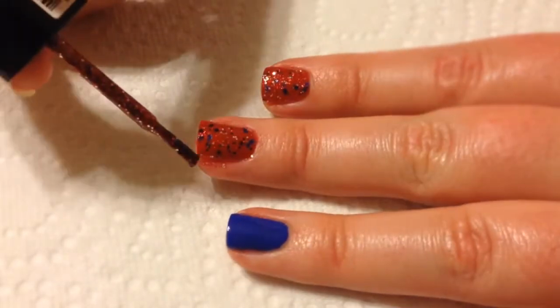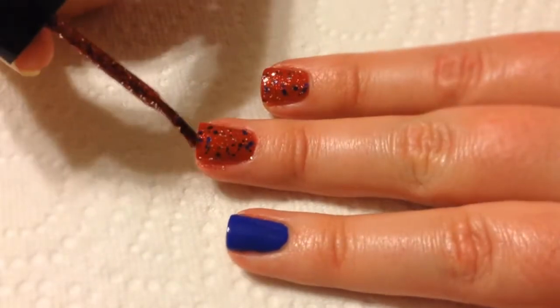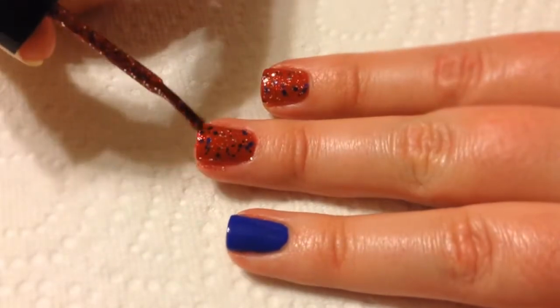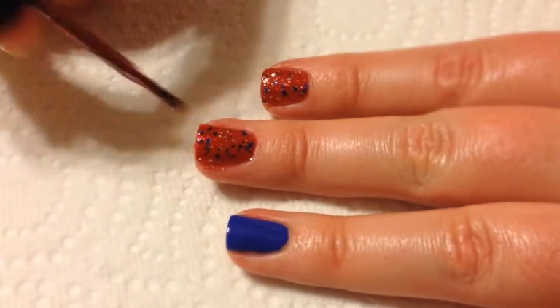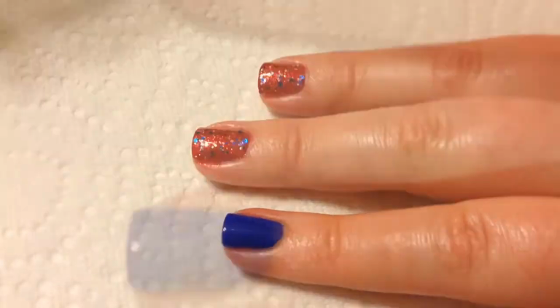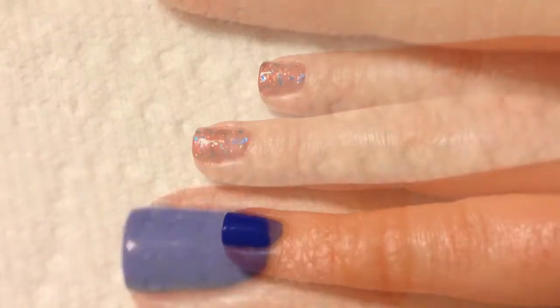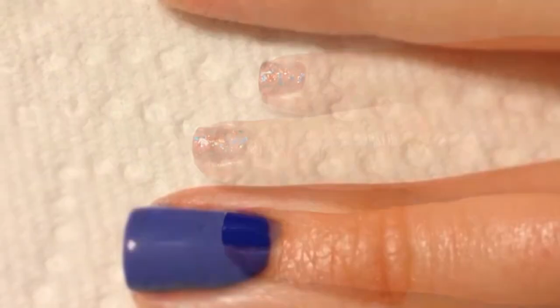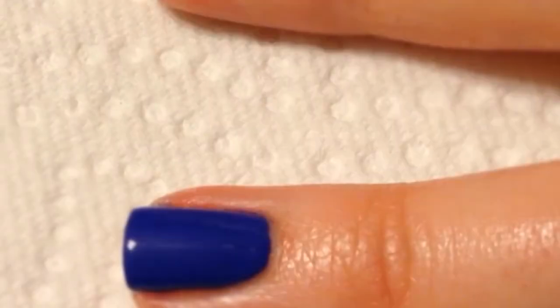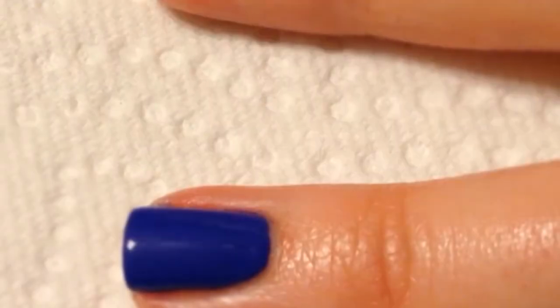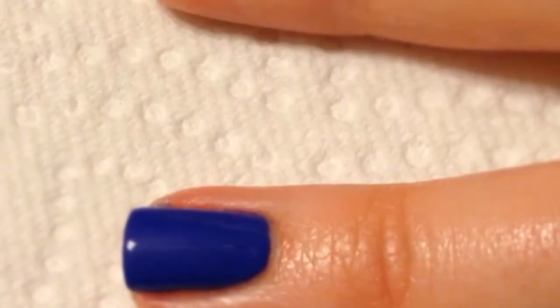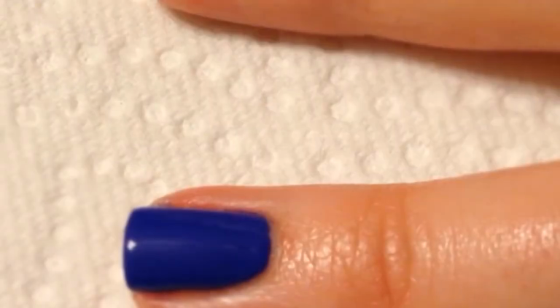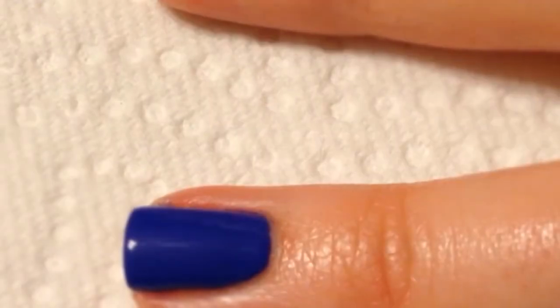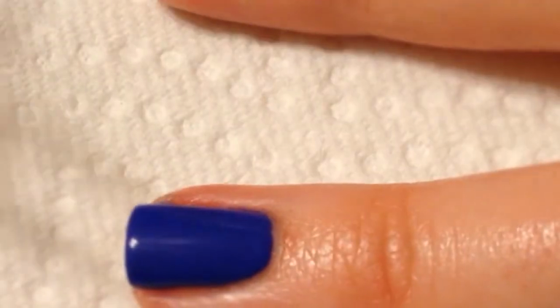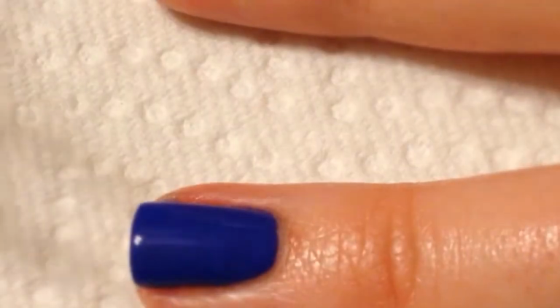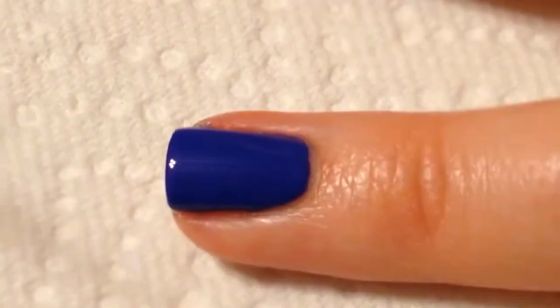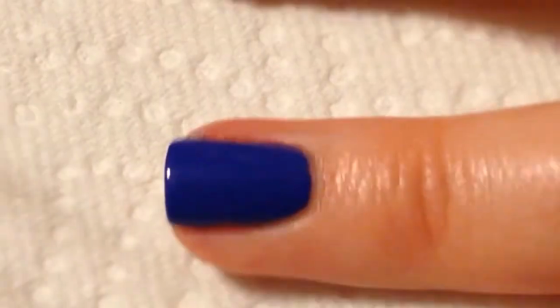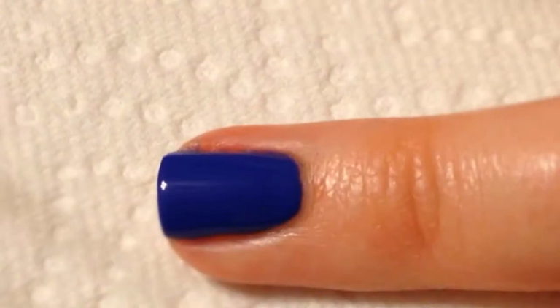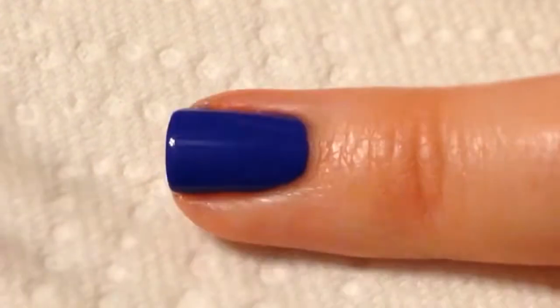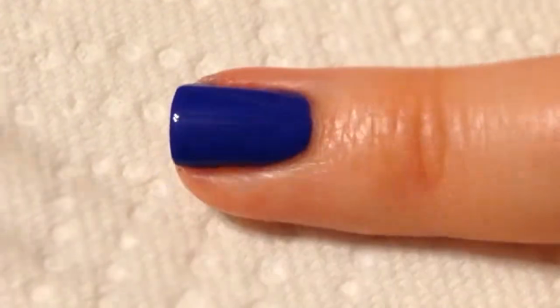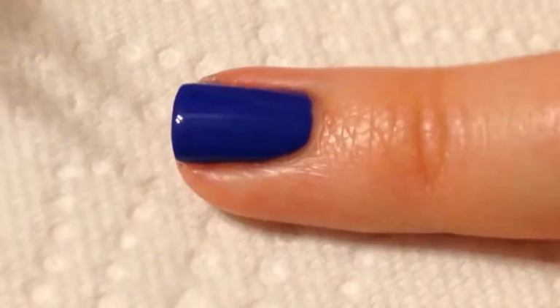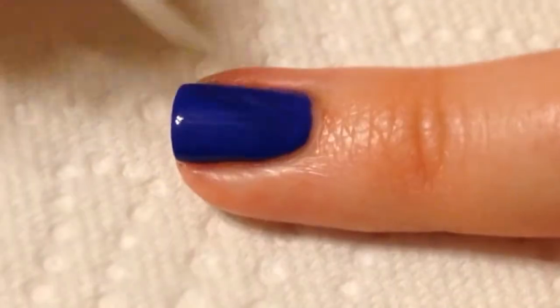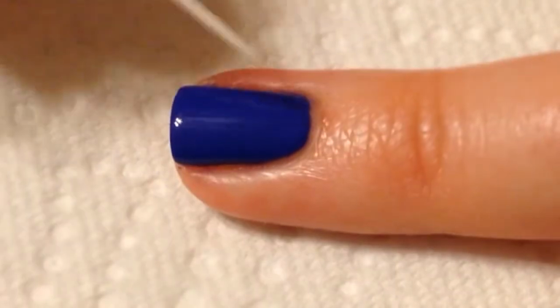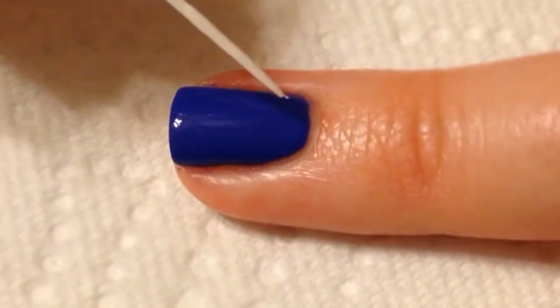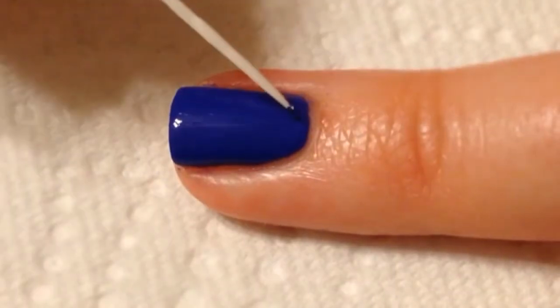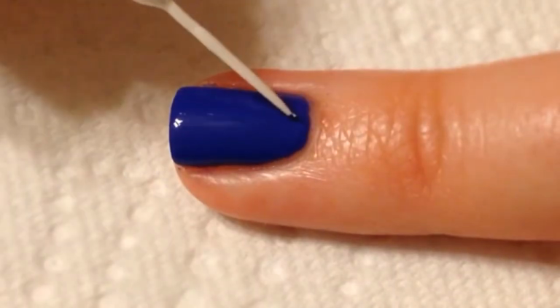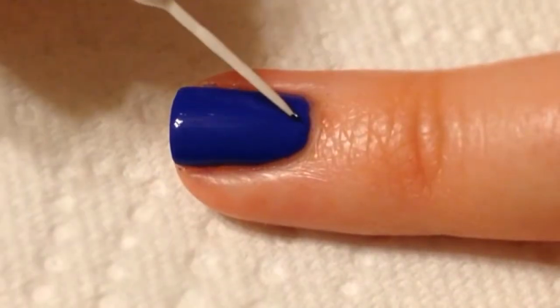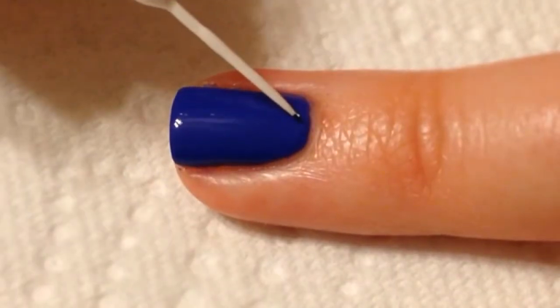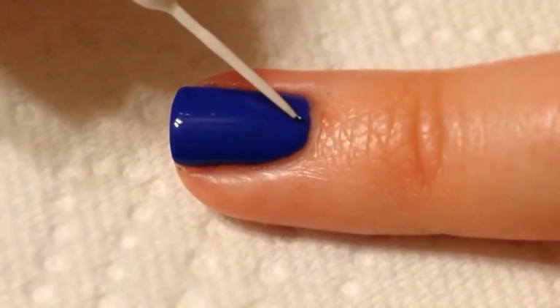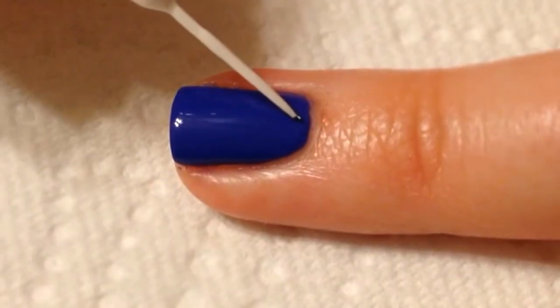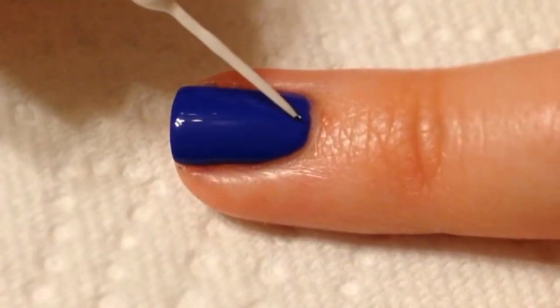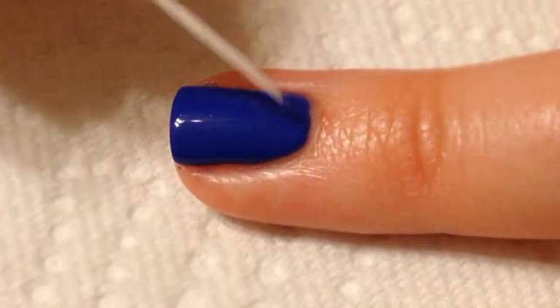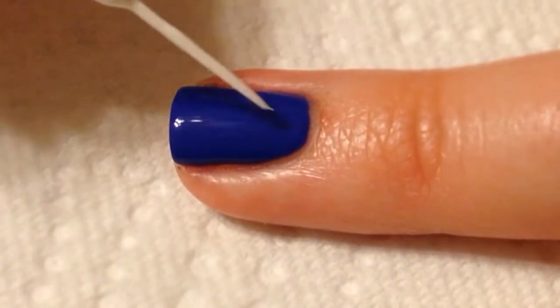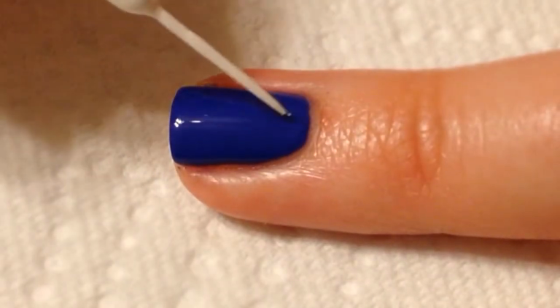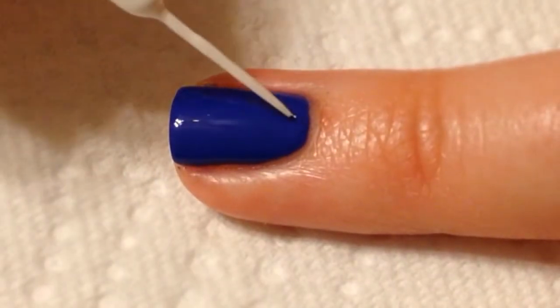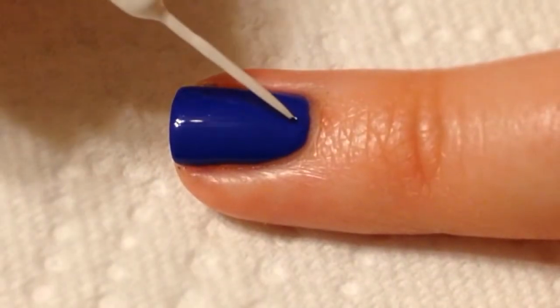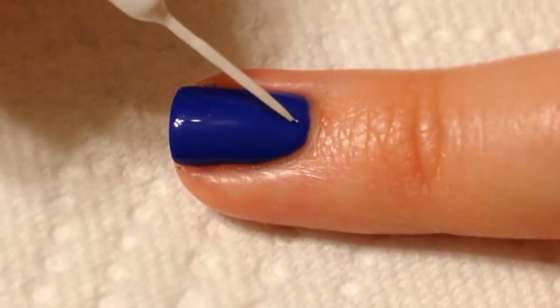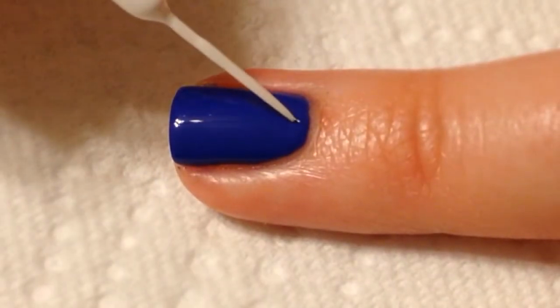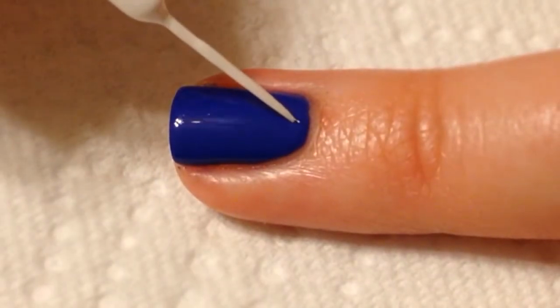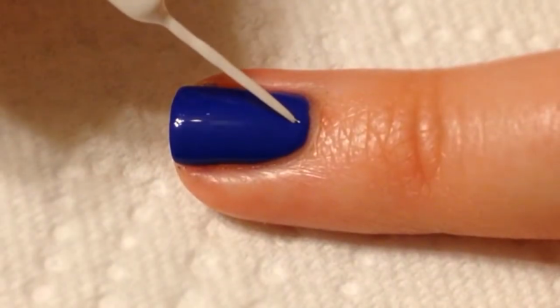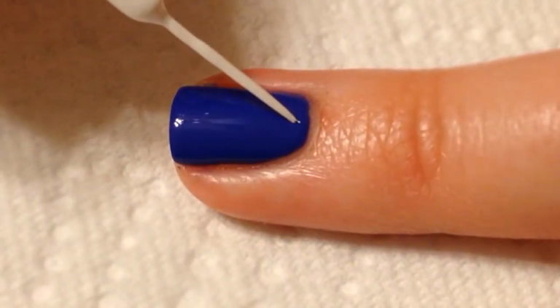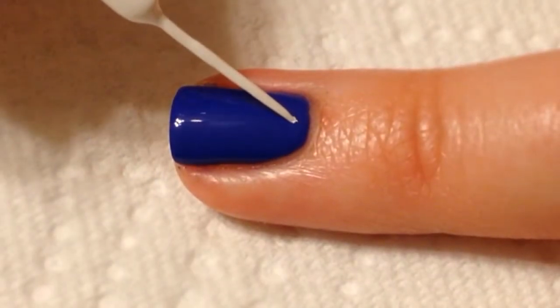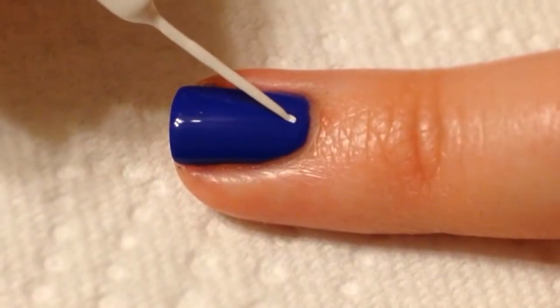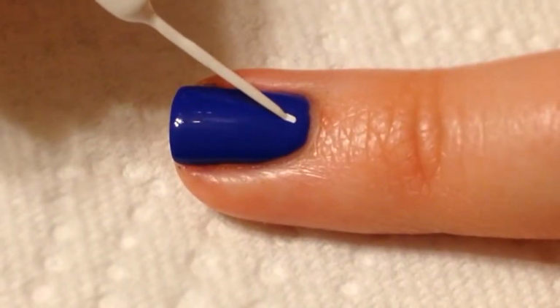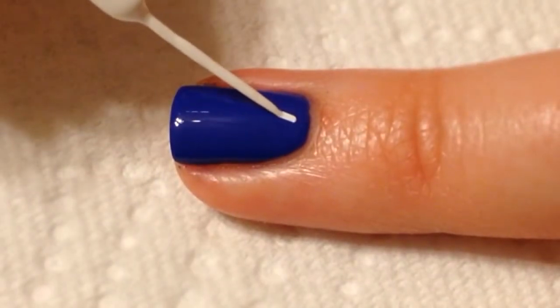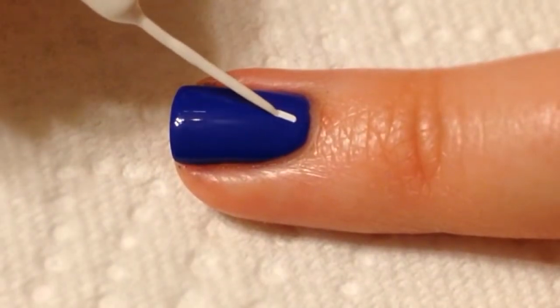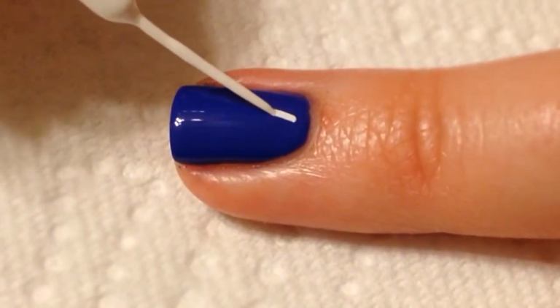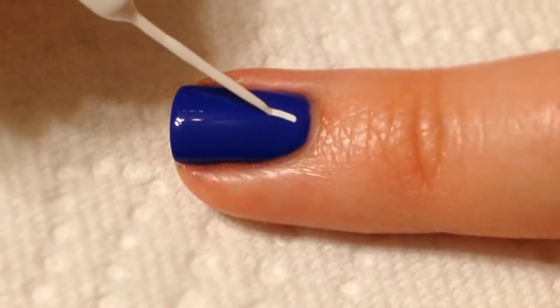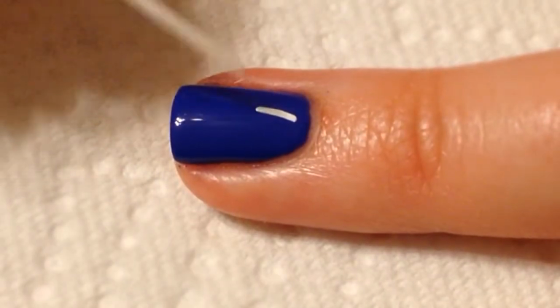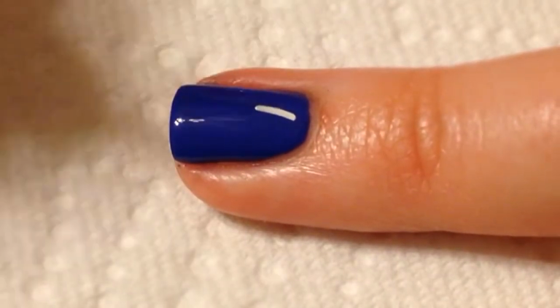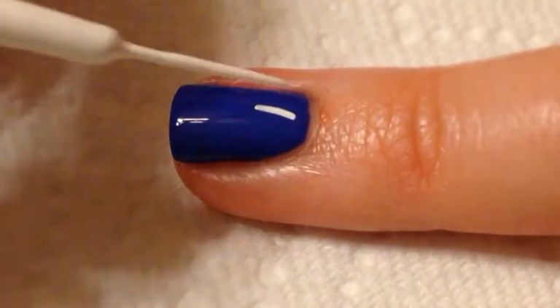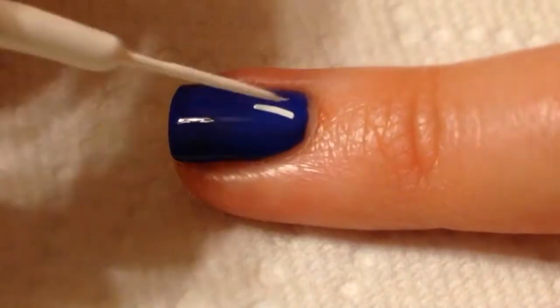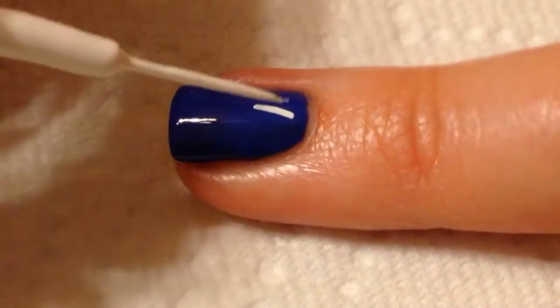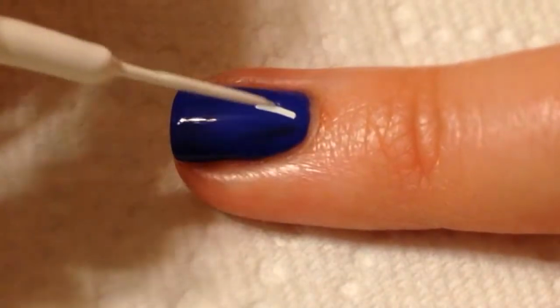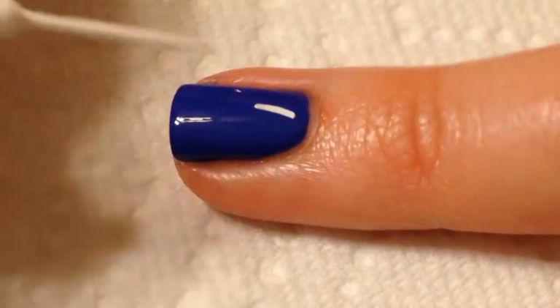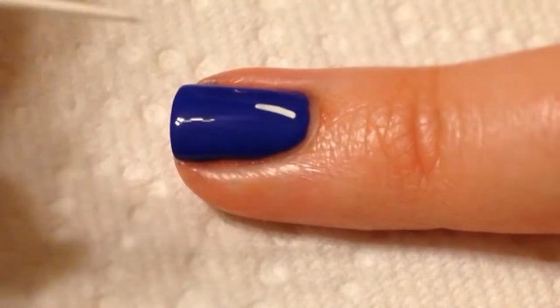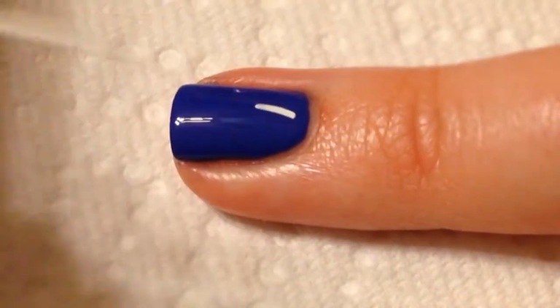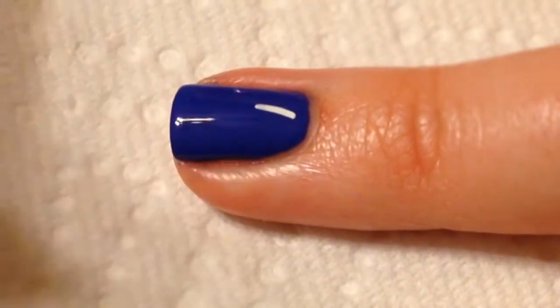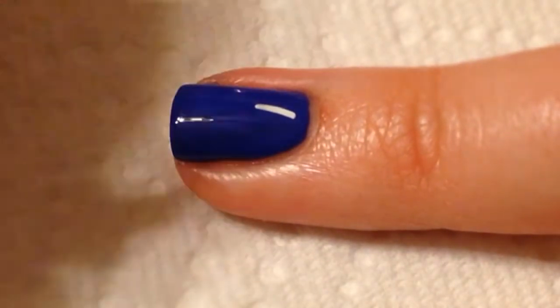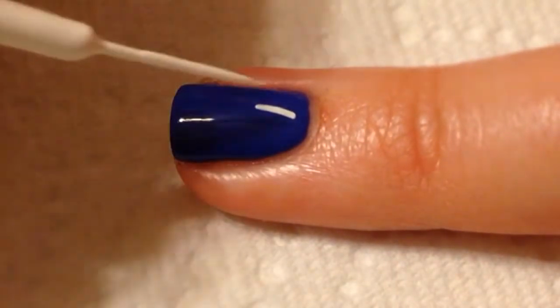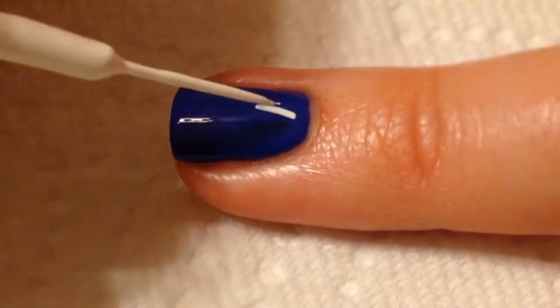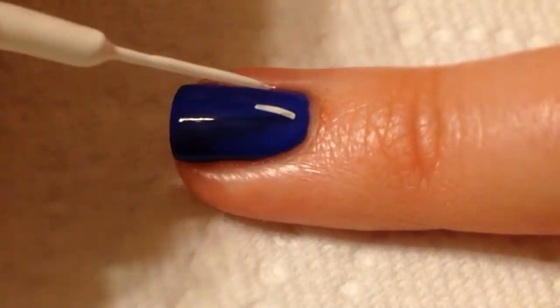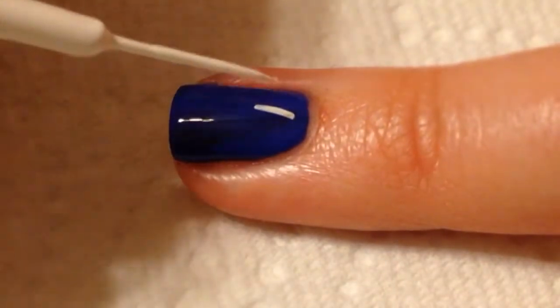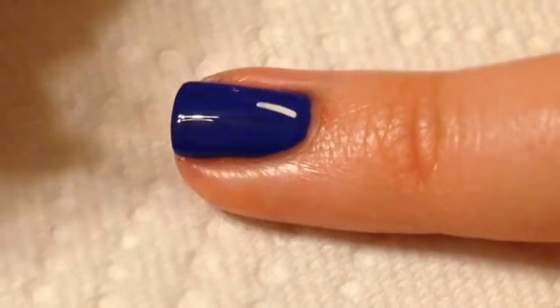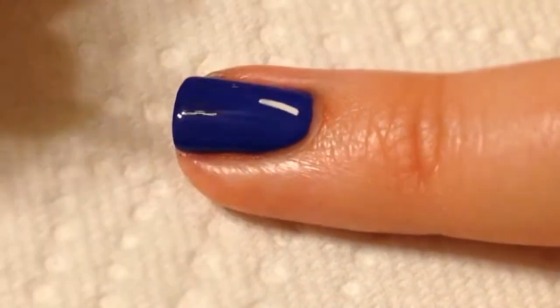And for the blue nails, you just want to take a white striper and create three stars on each of your nails — your ring finger and your pinky.